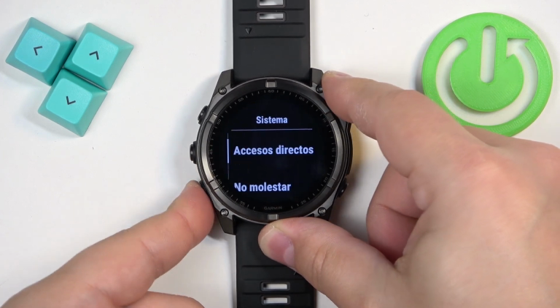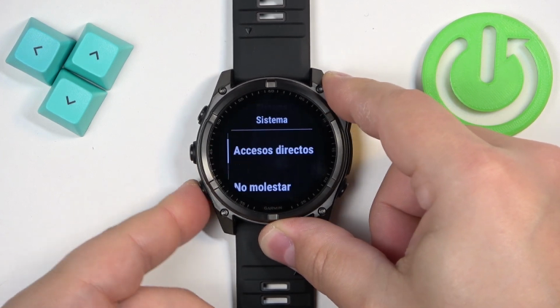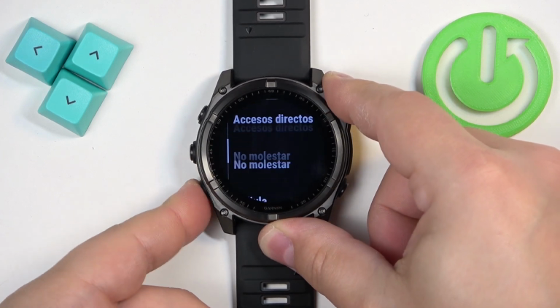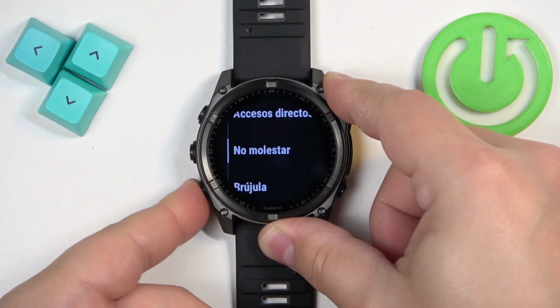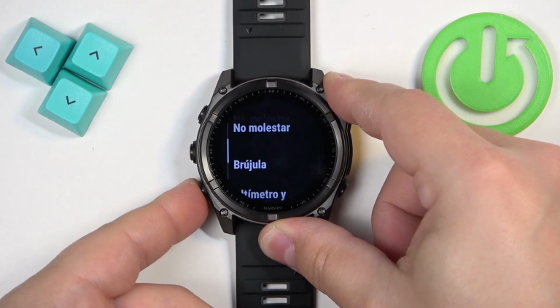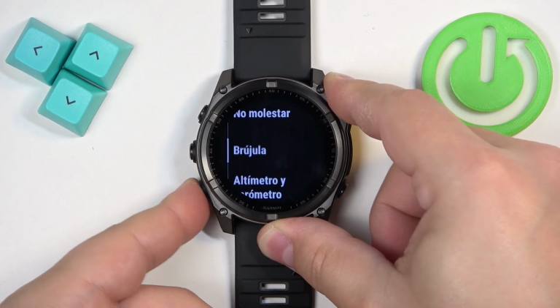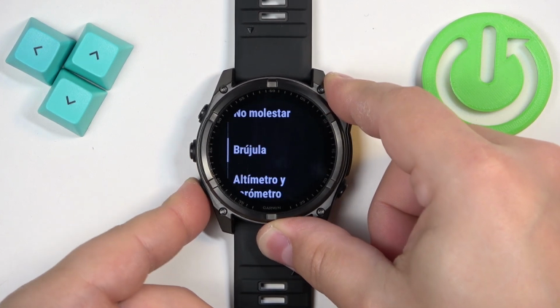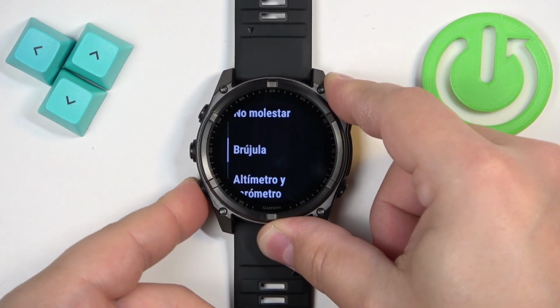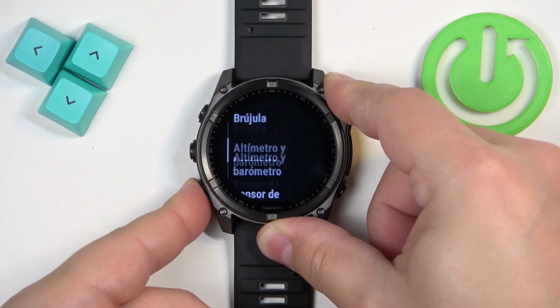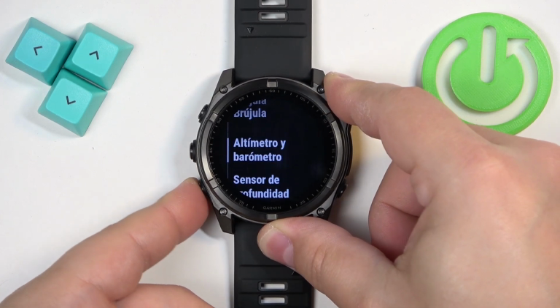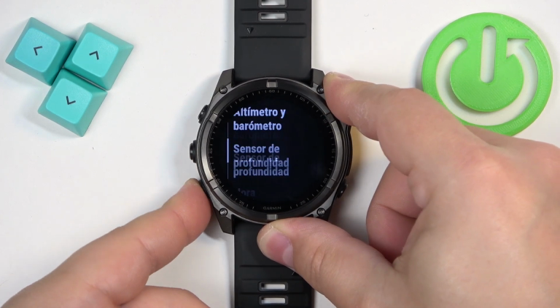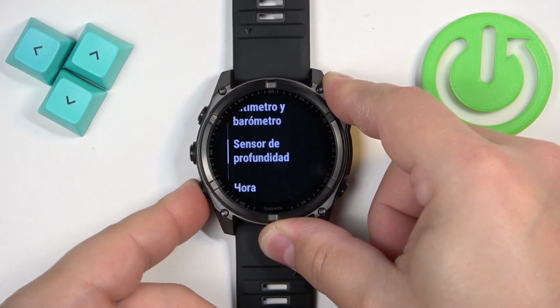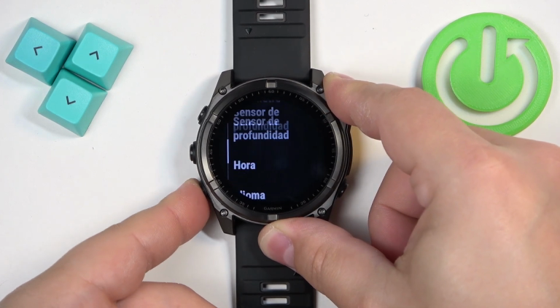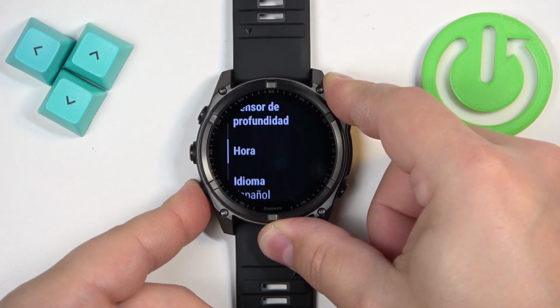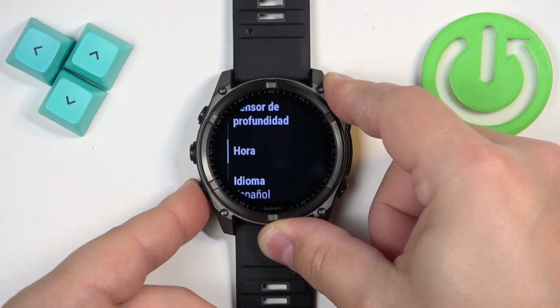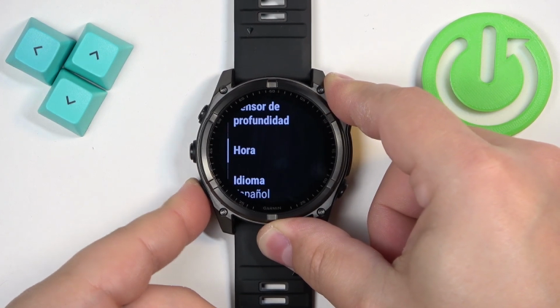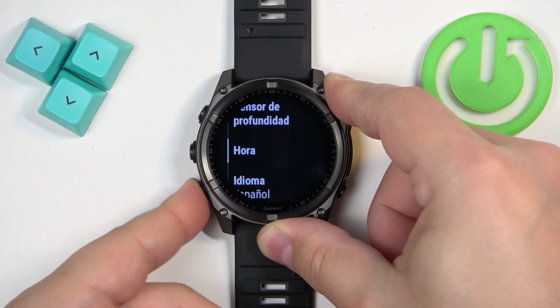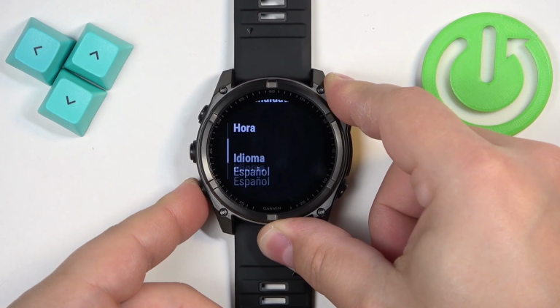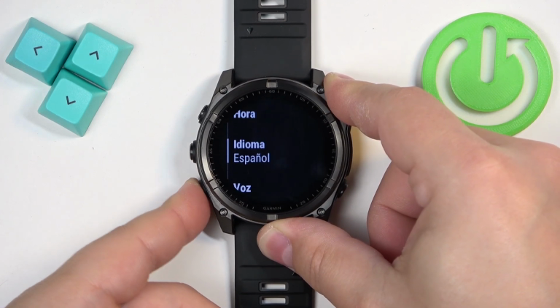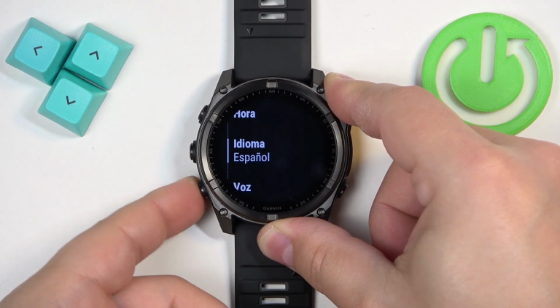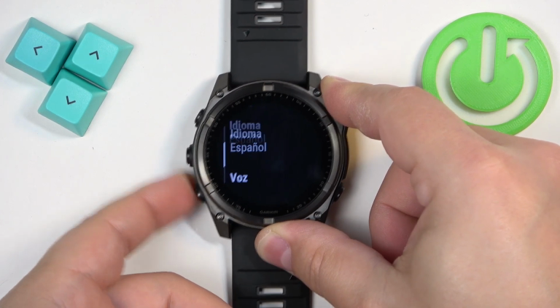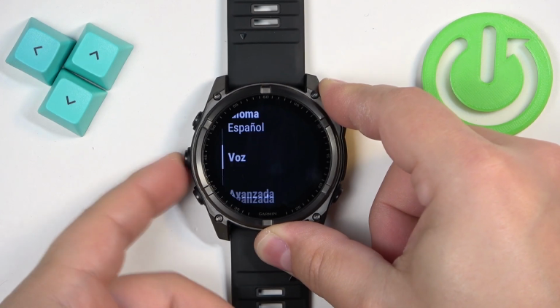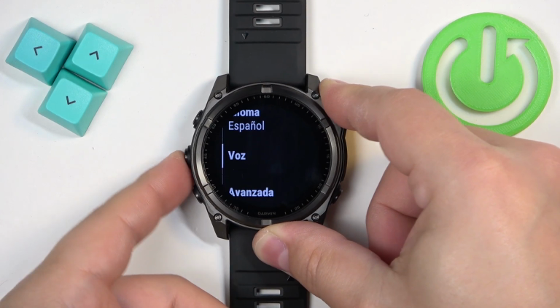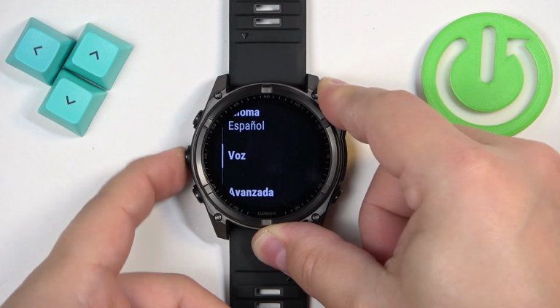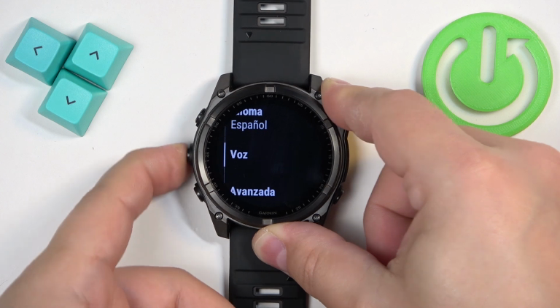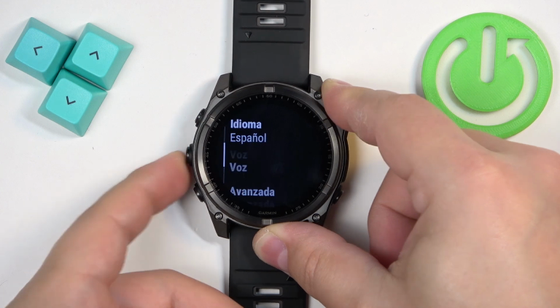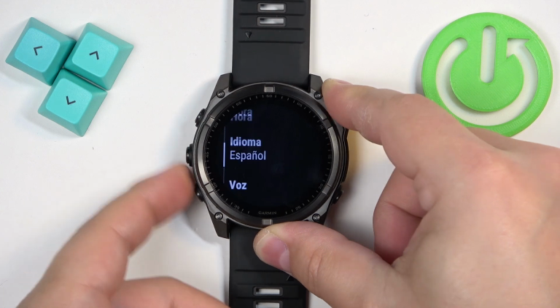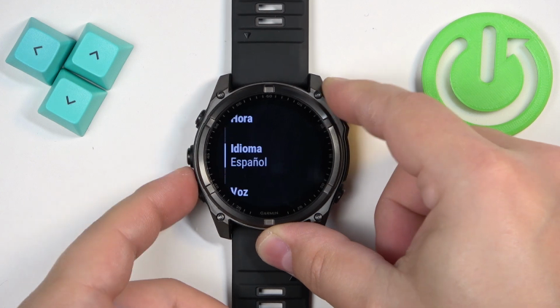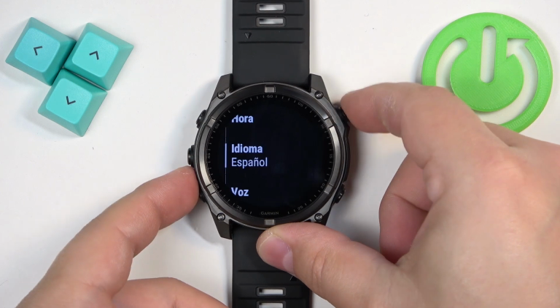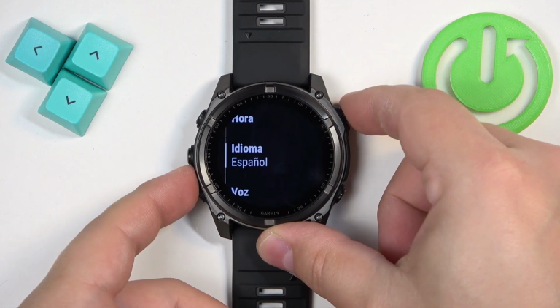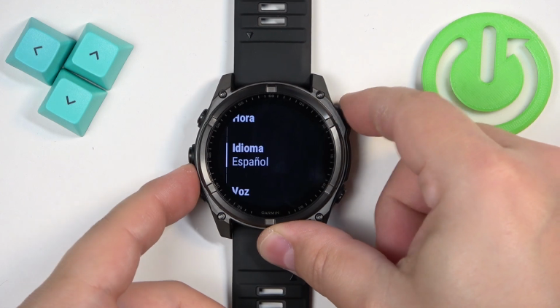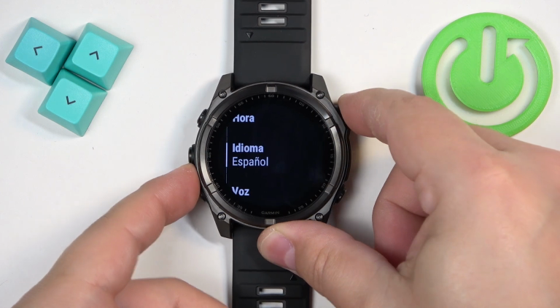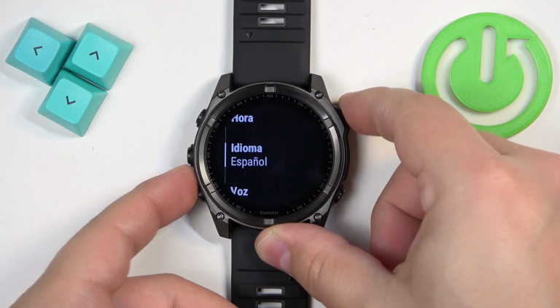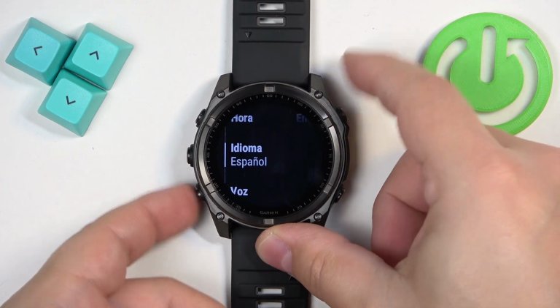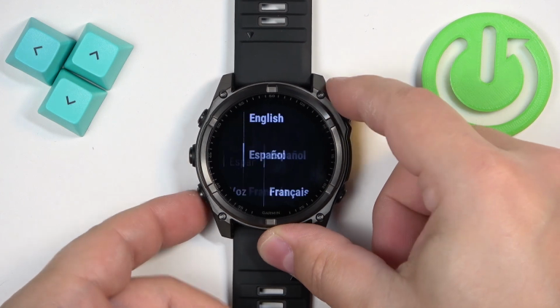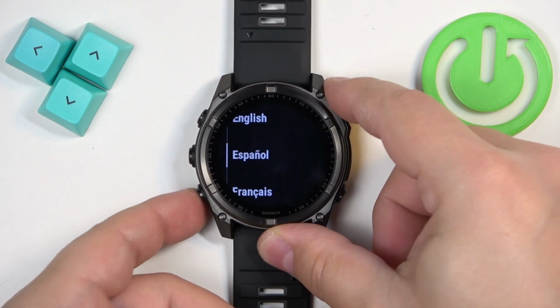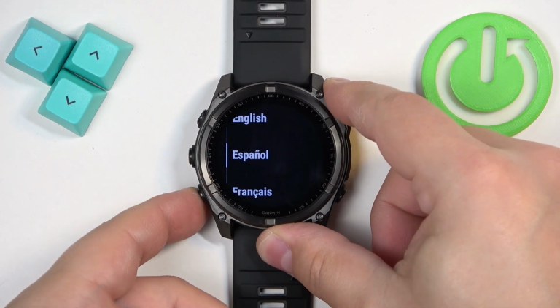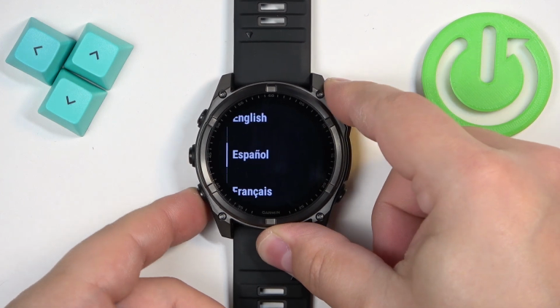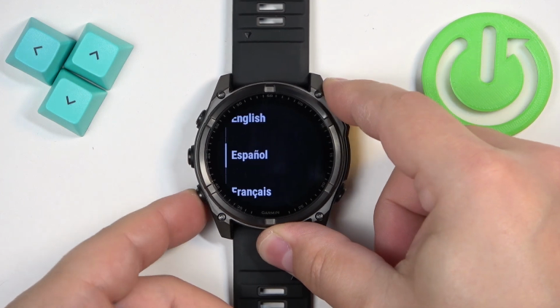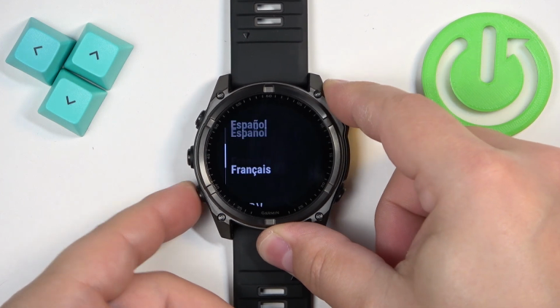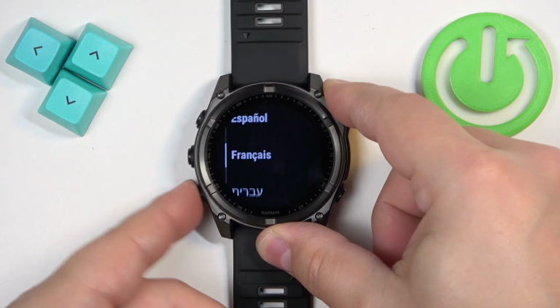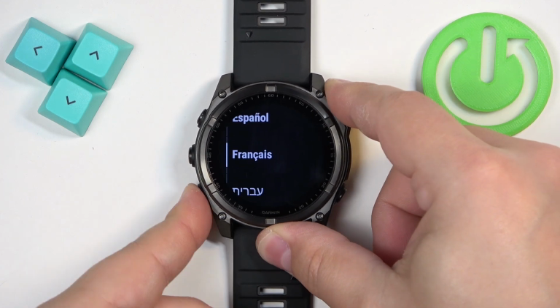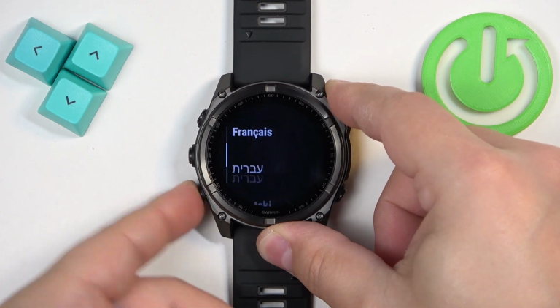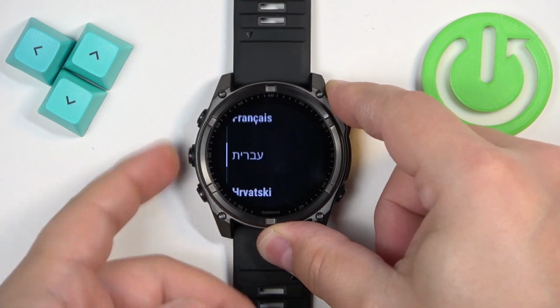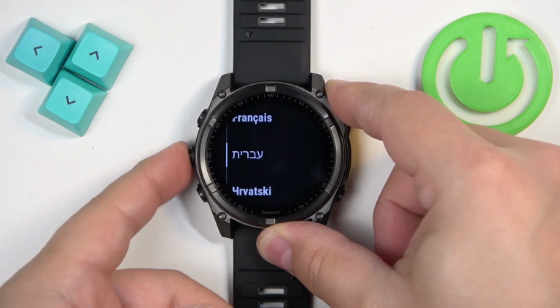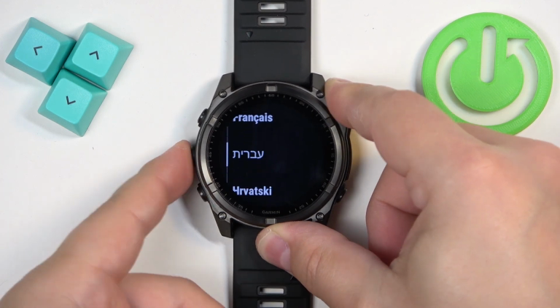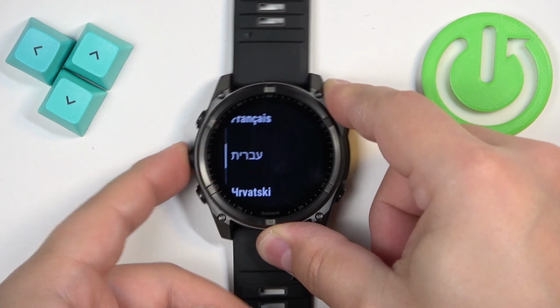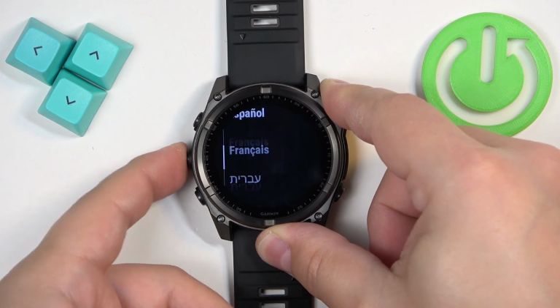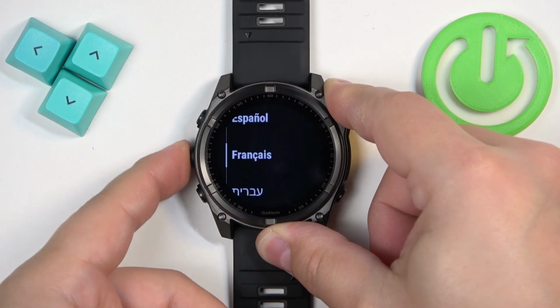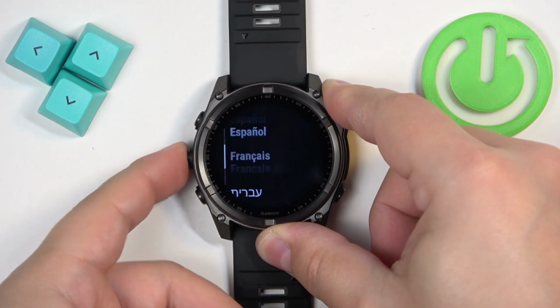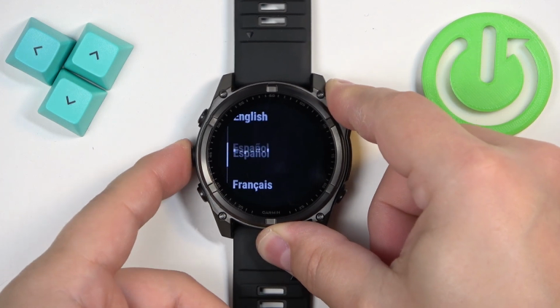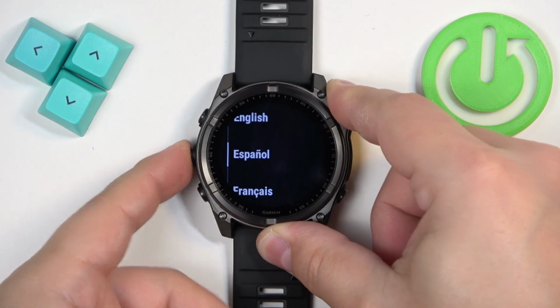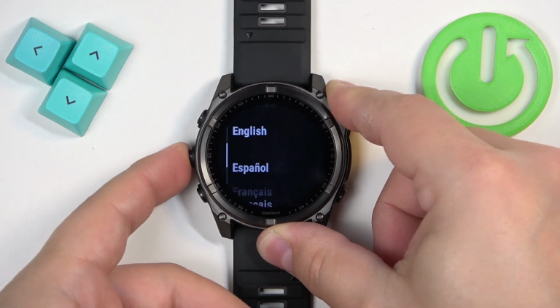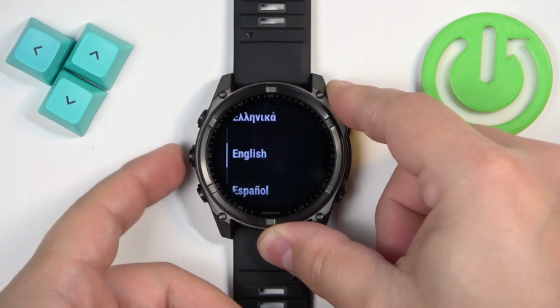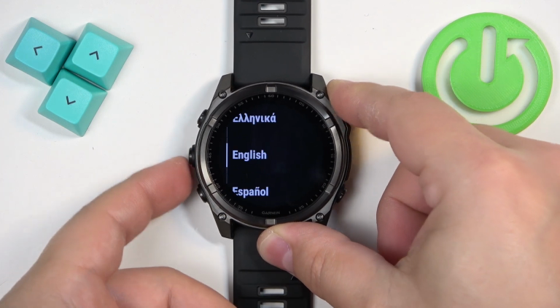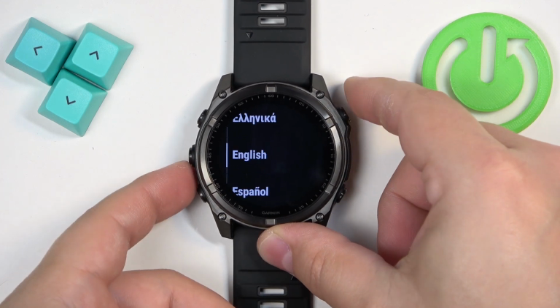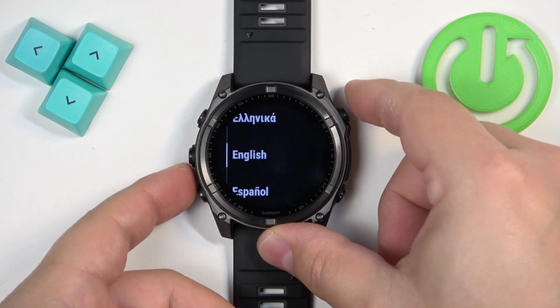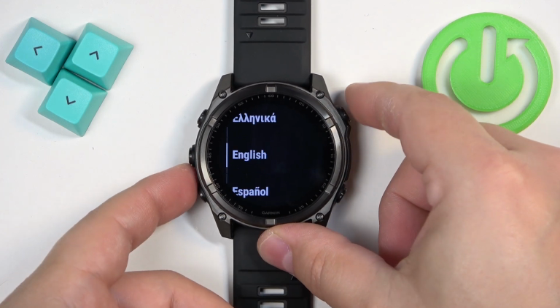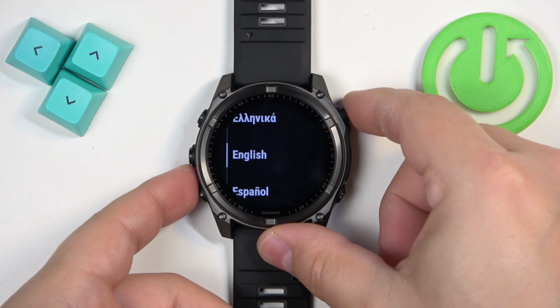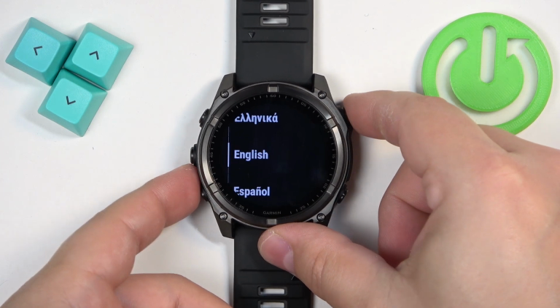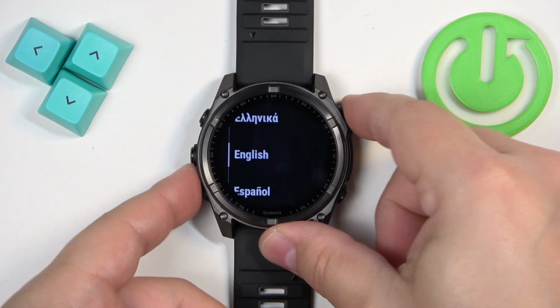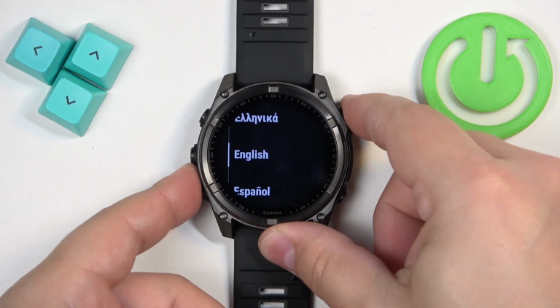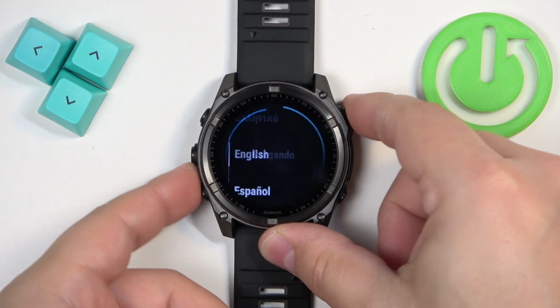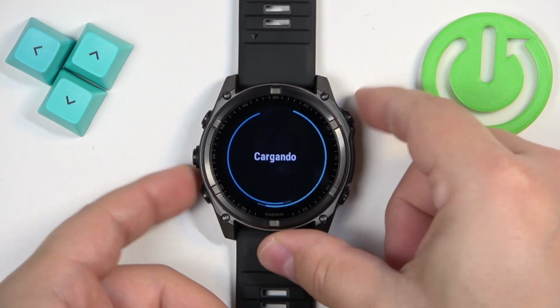So we can go back down, select the language again: System → Language, and then we can select English again.